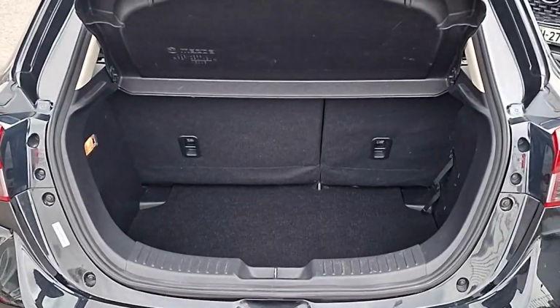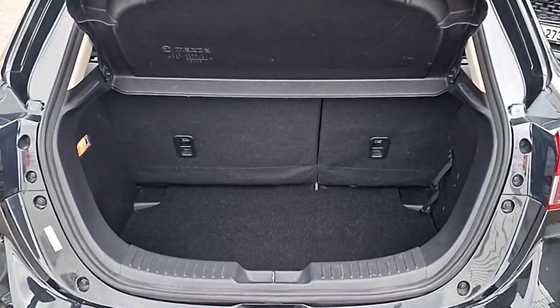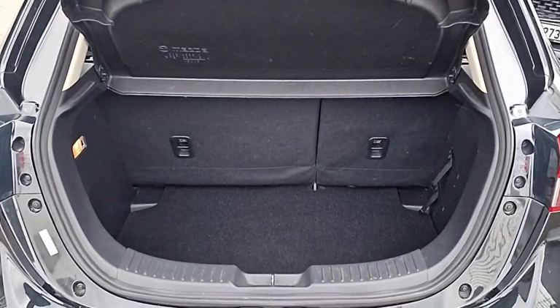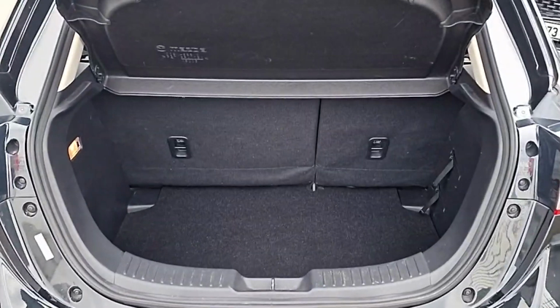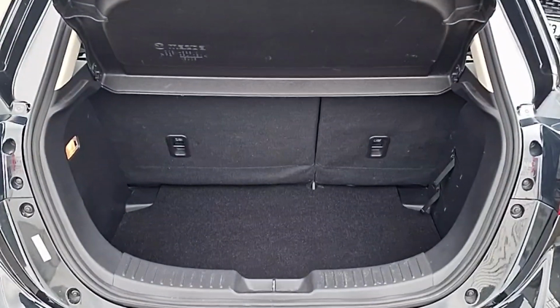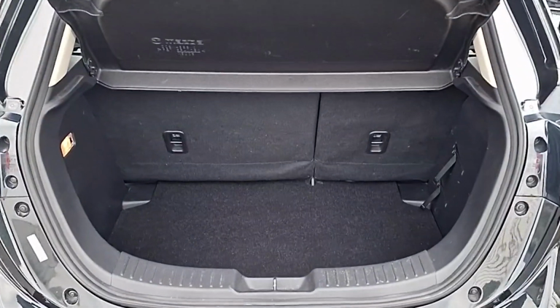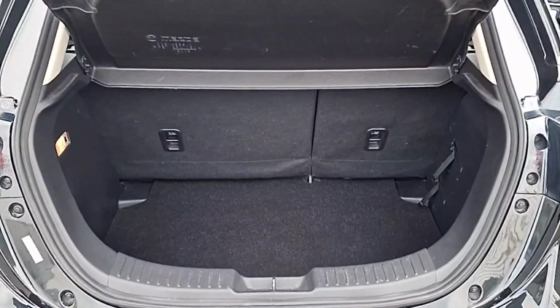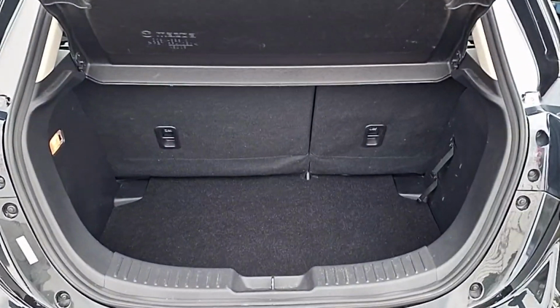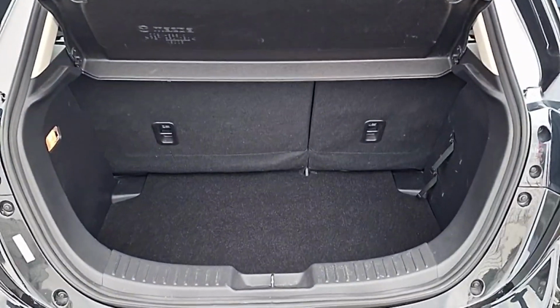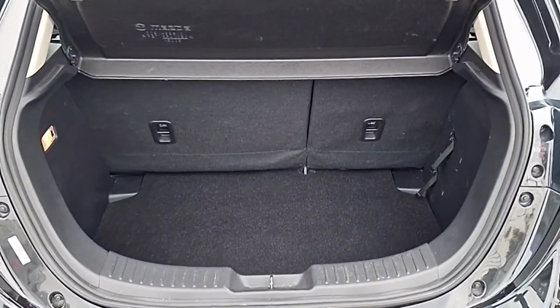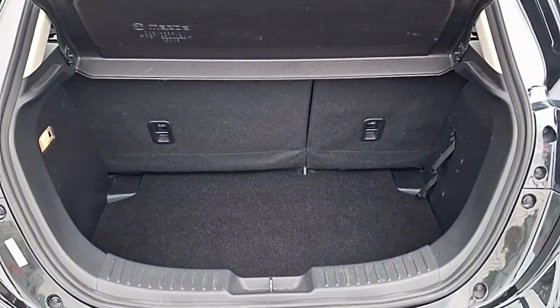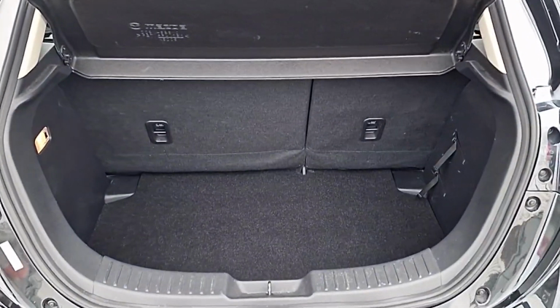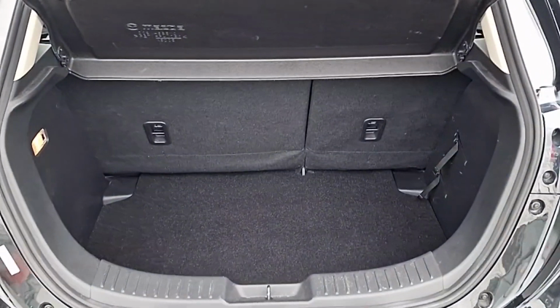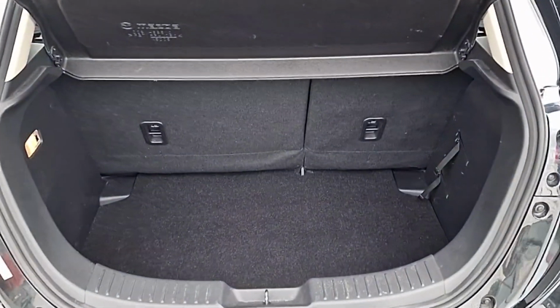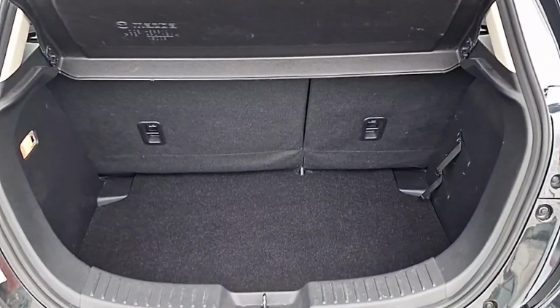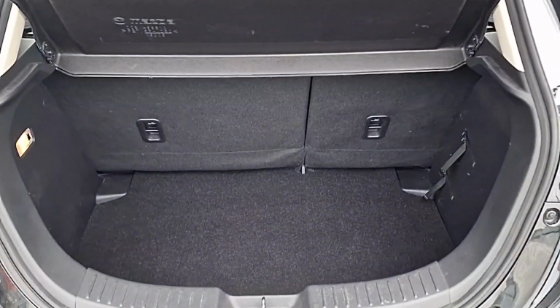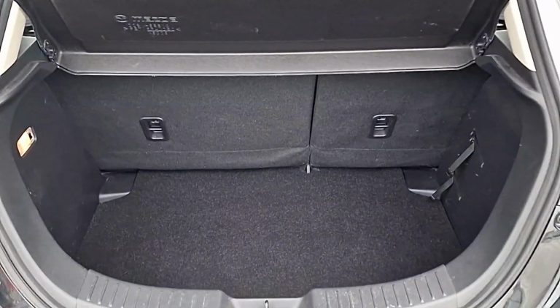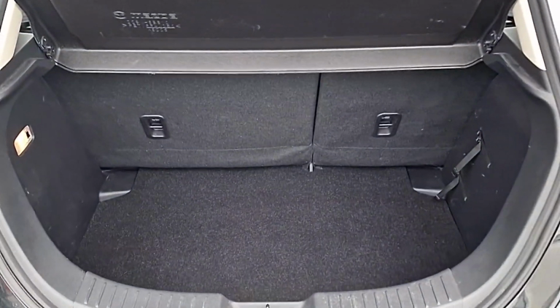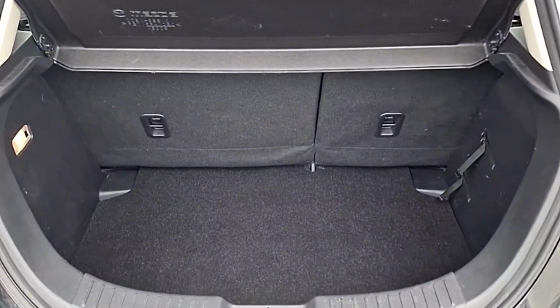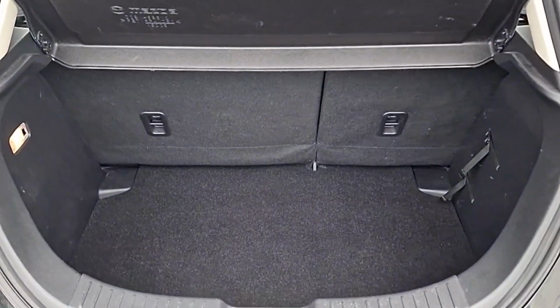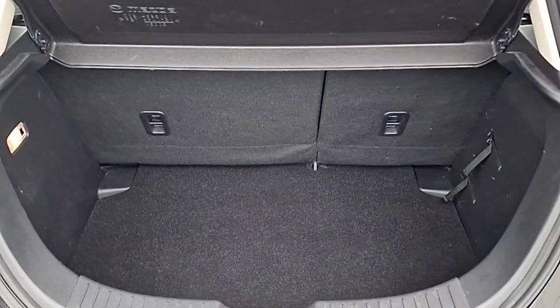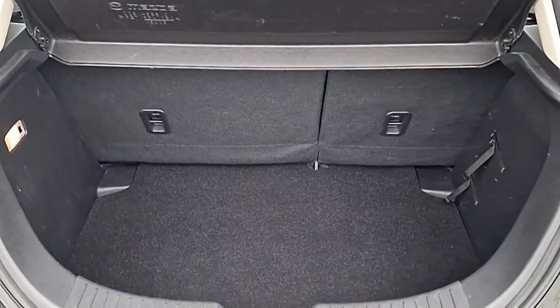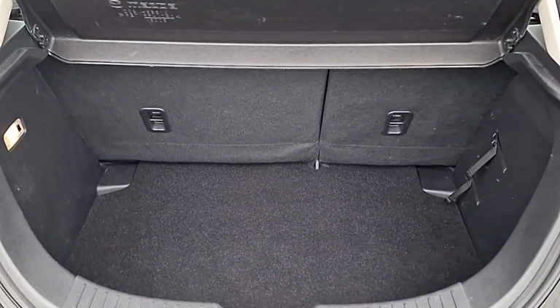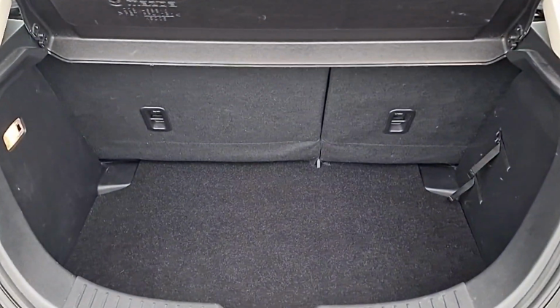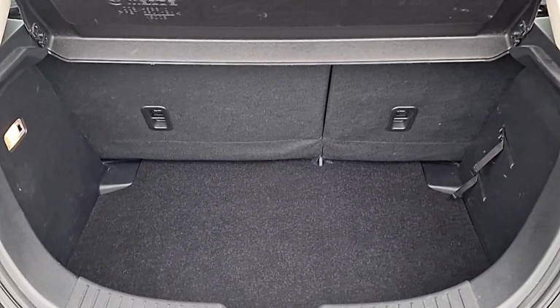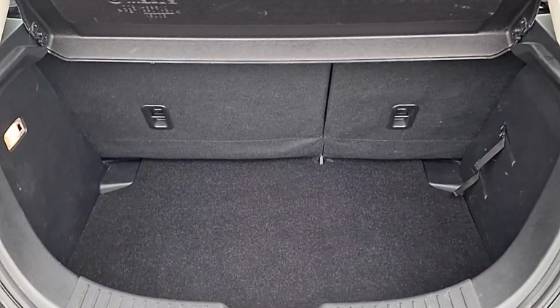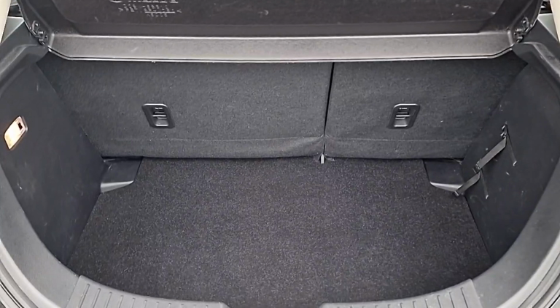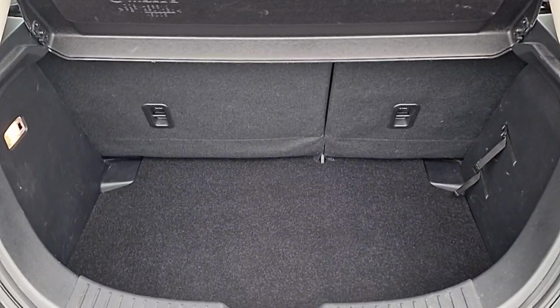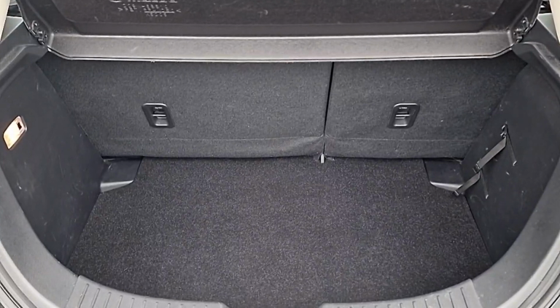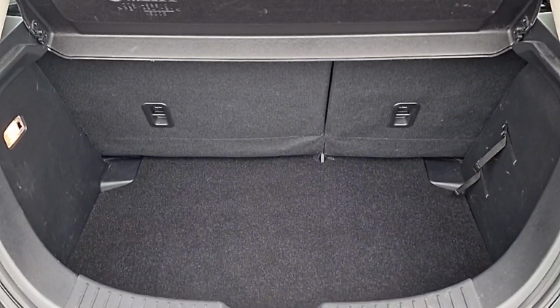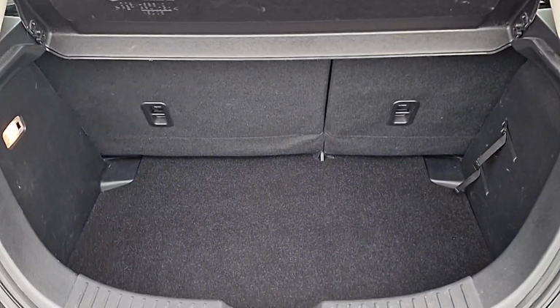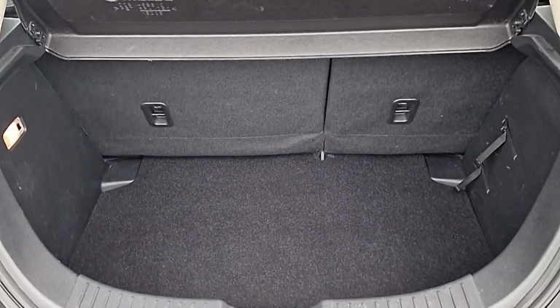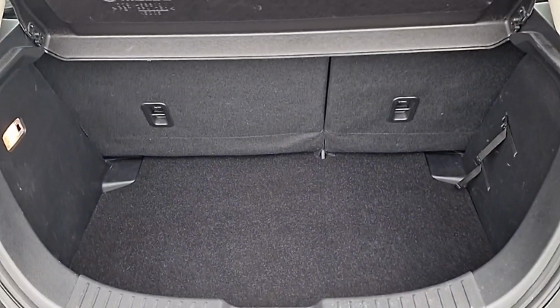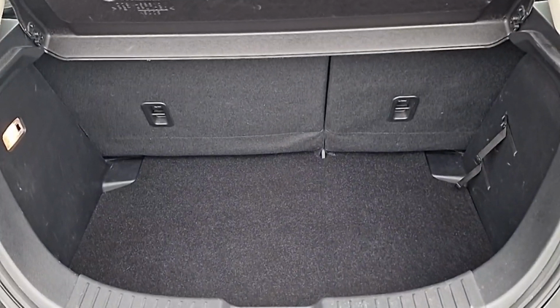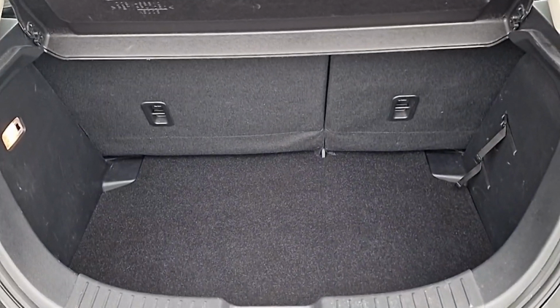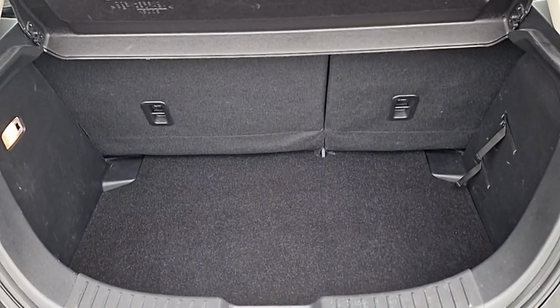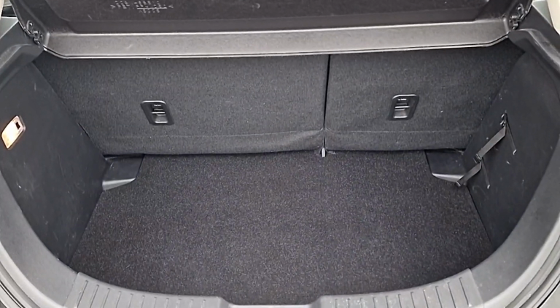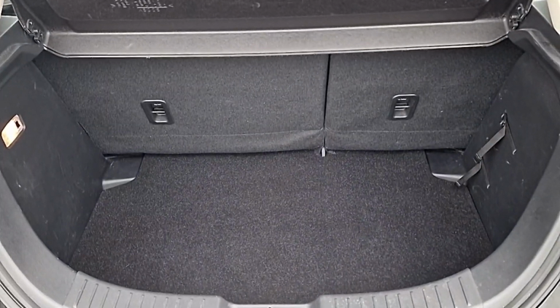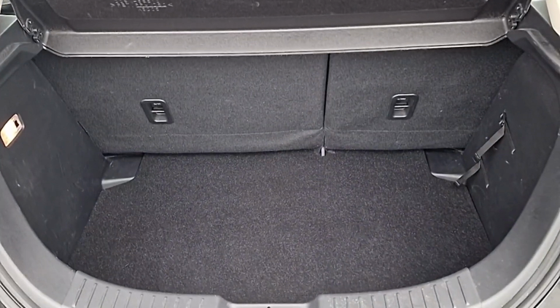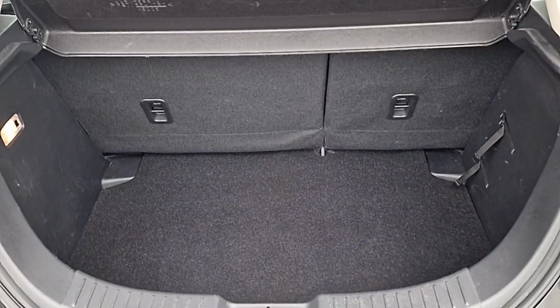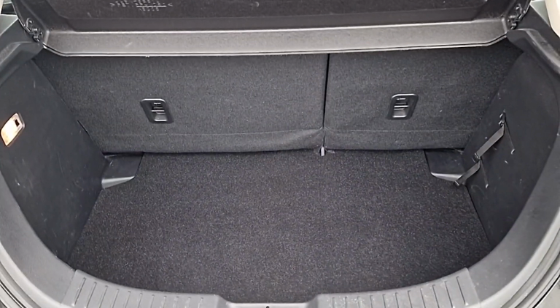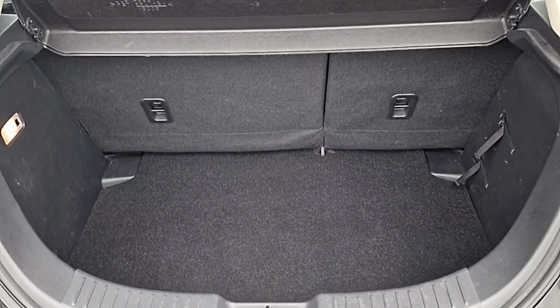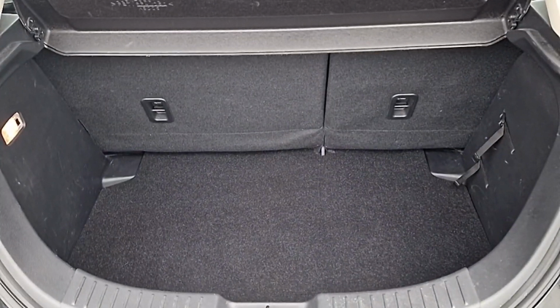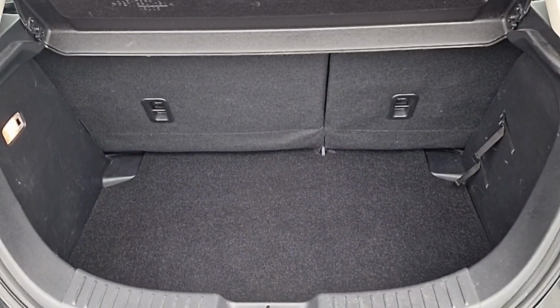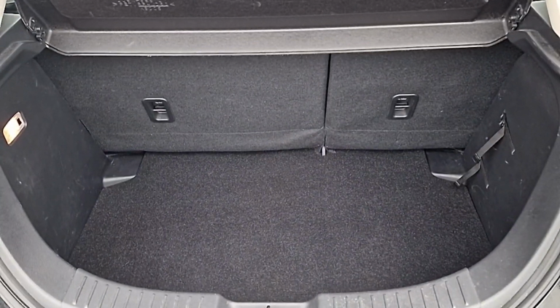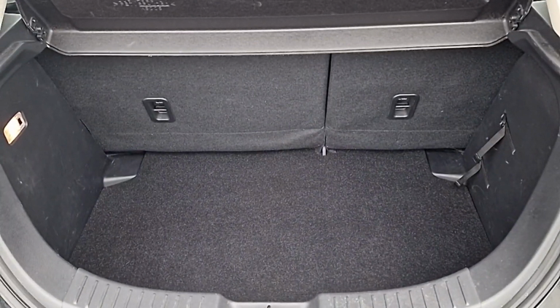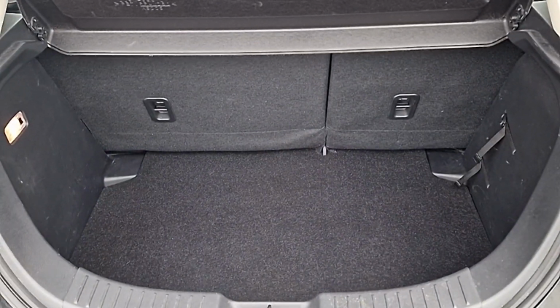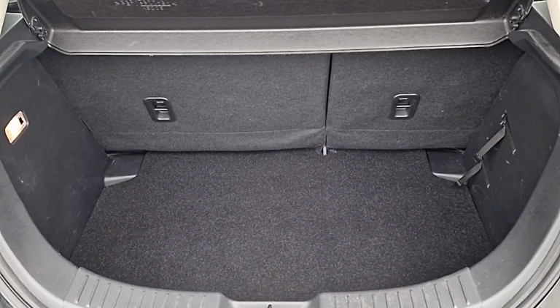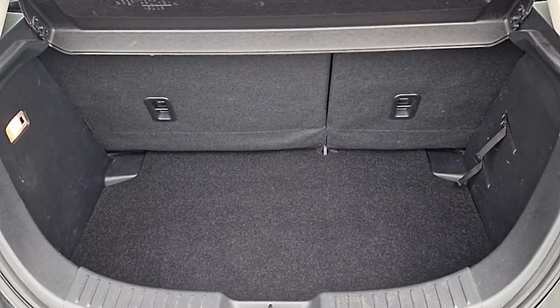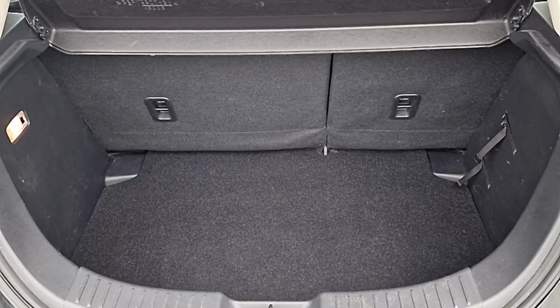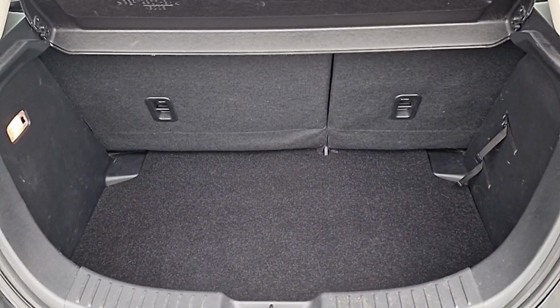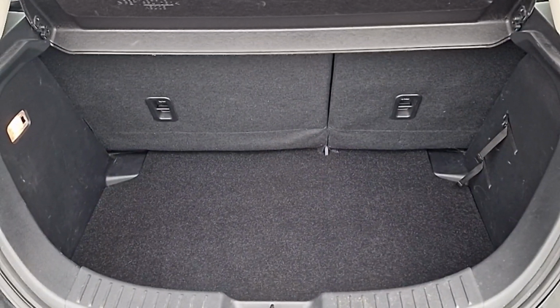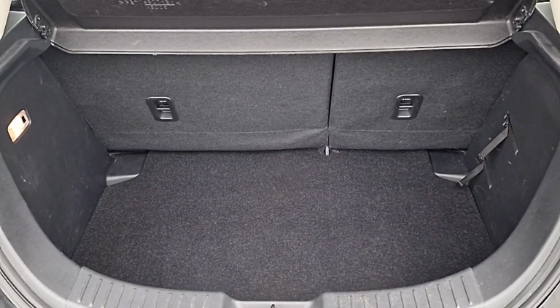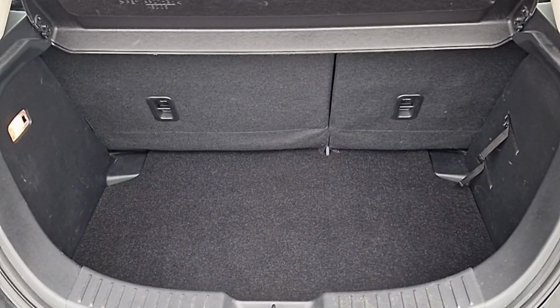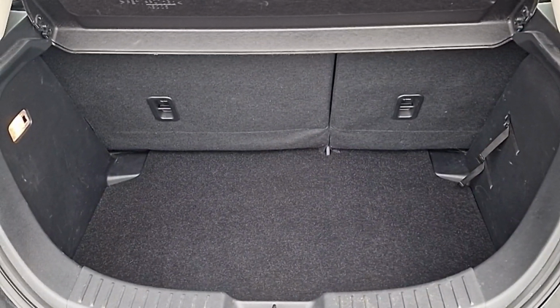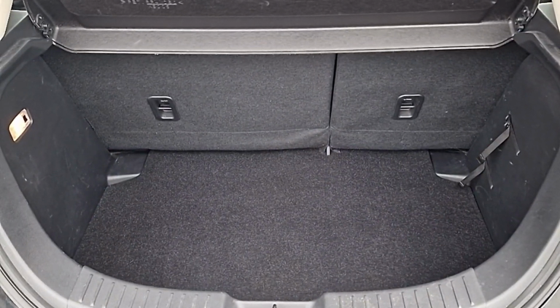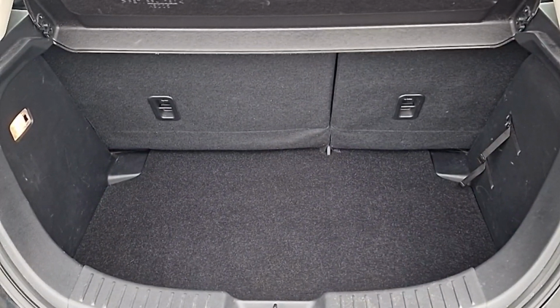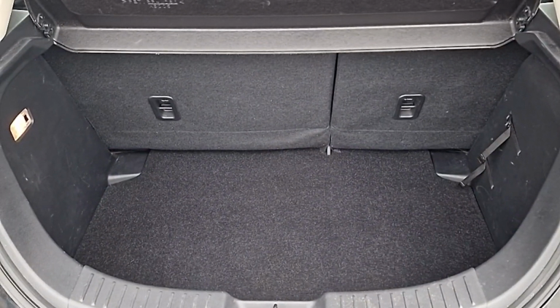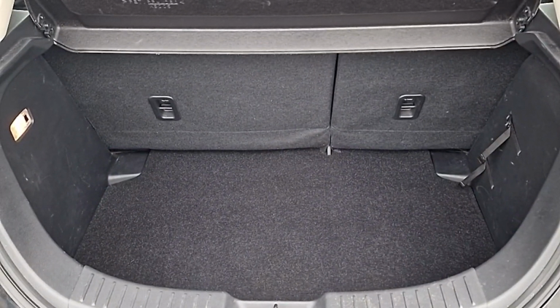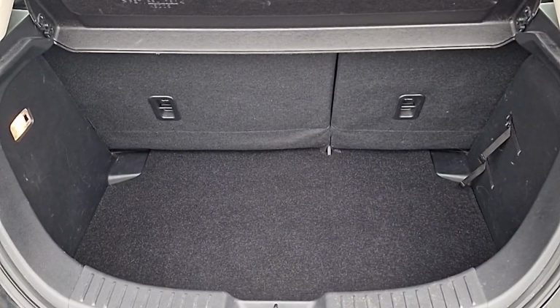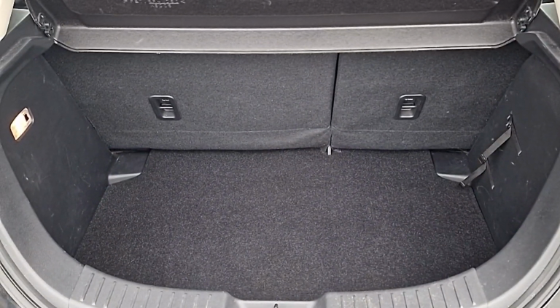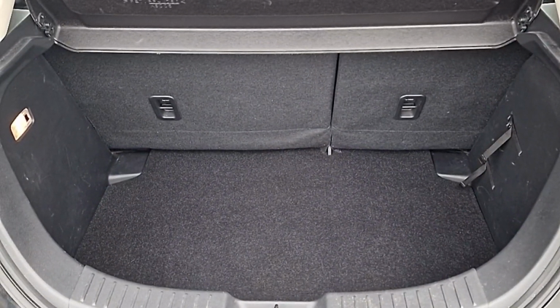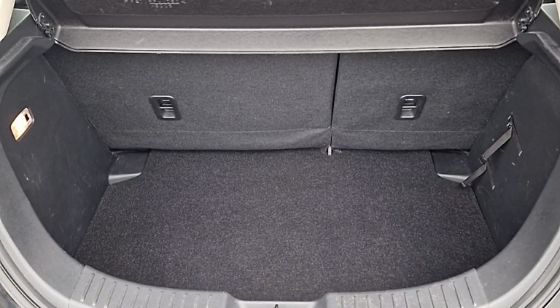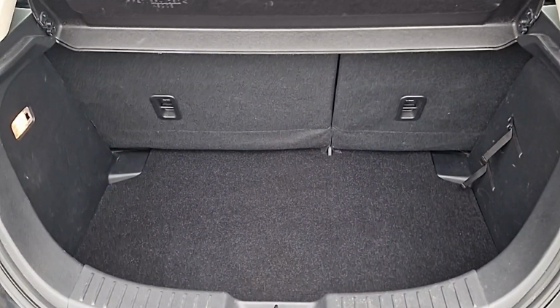It's not all style — it's also practical too, with this huge boot space with interior lighting and 60-40 split drop-down seats for moving larger objects.